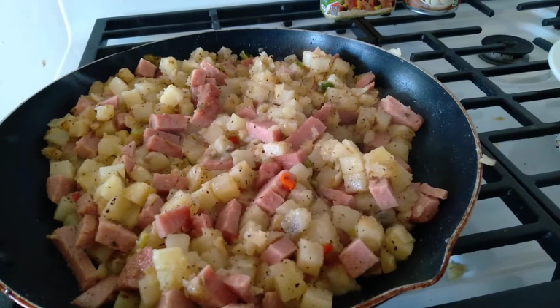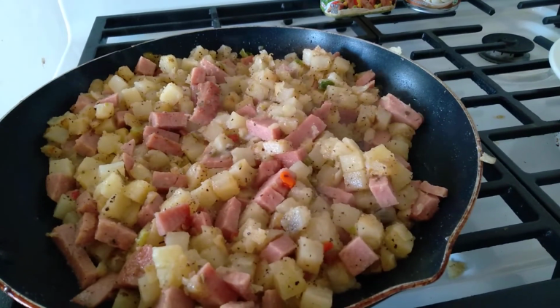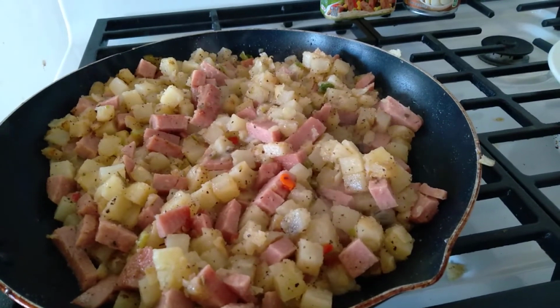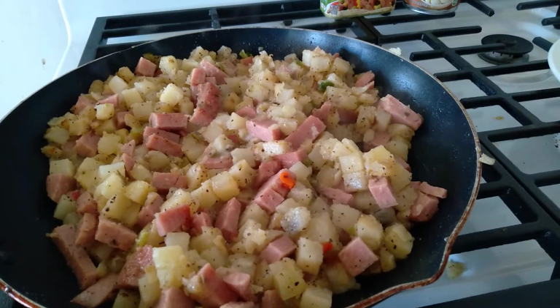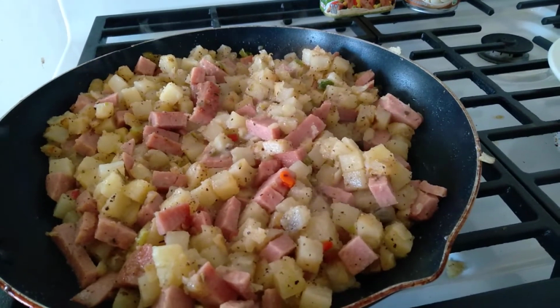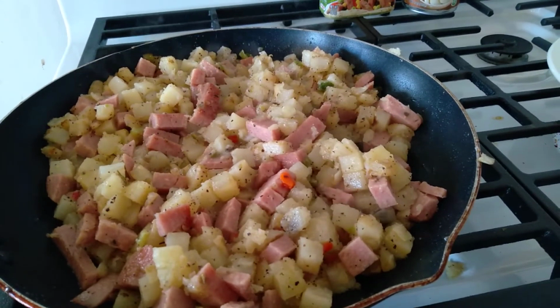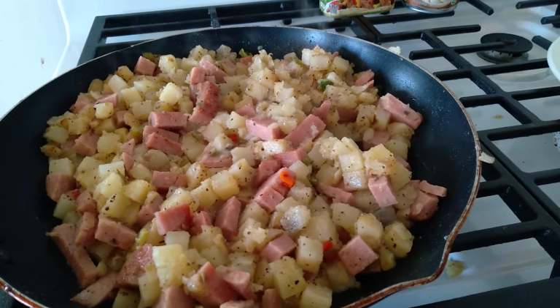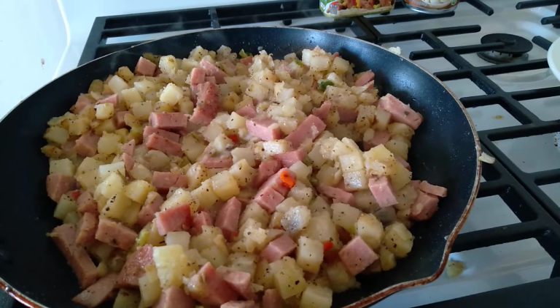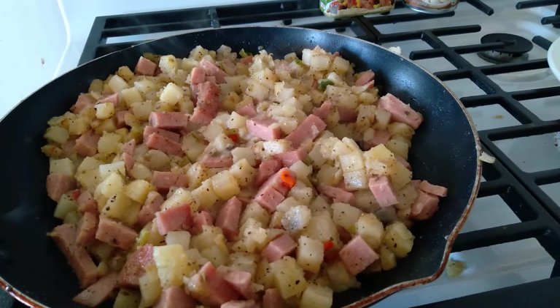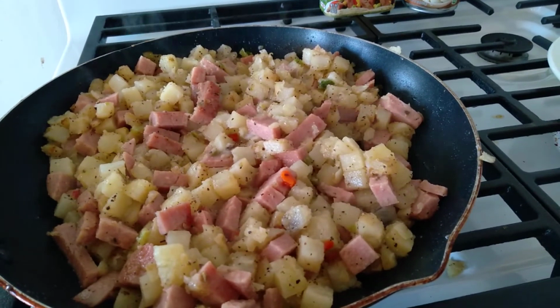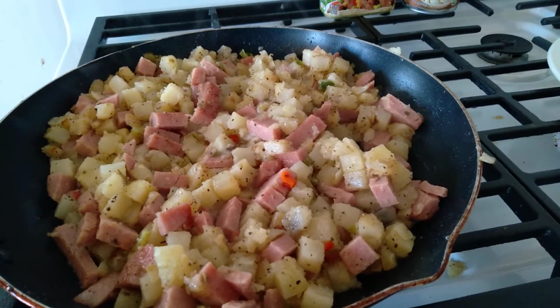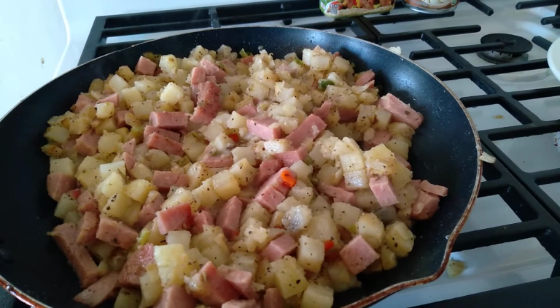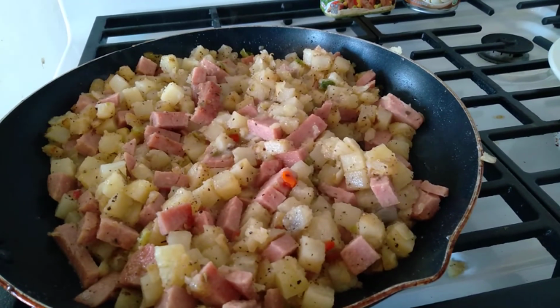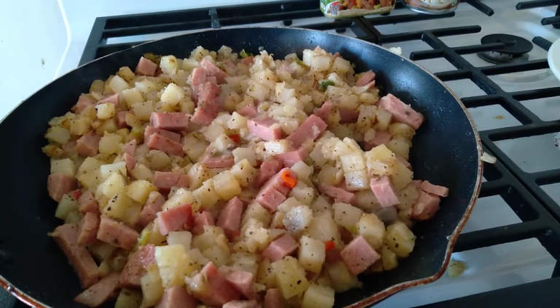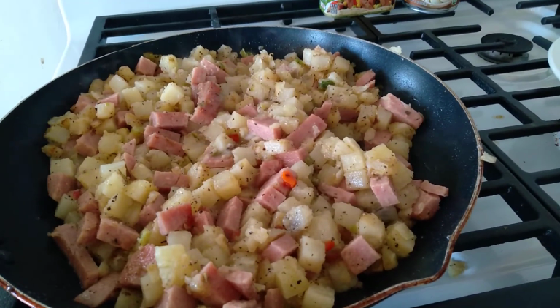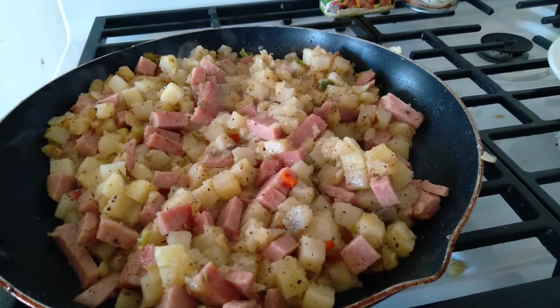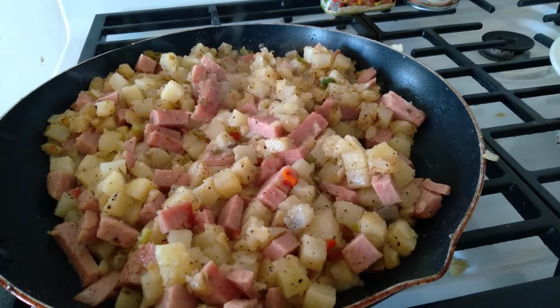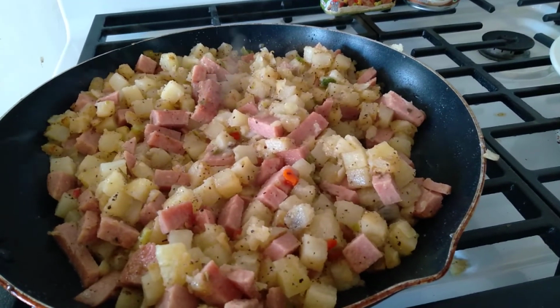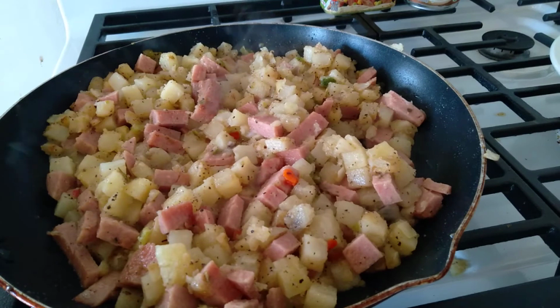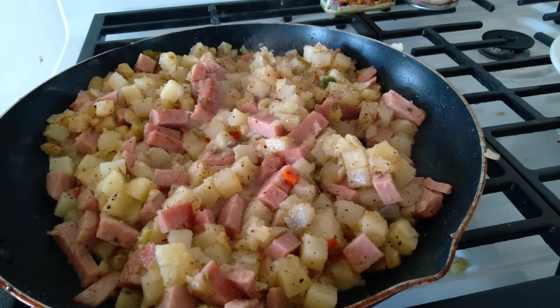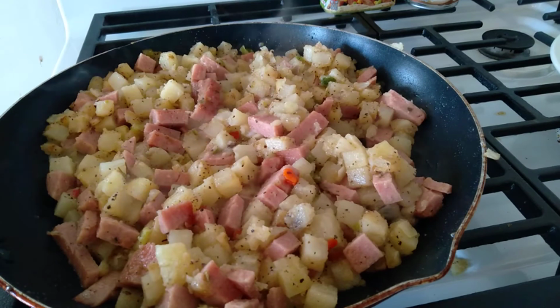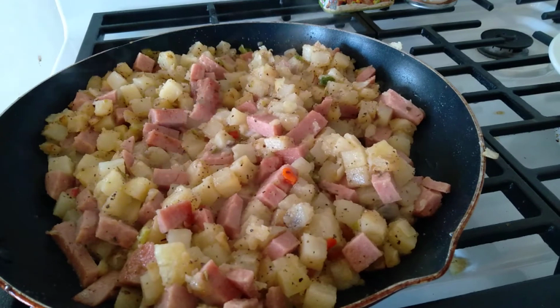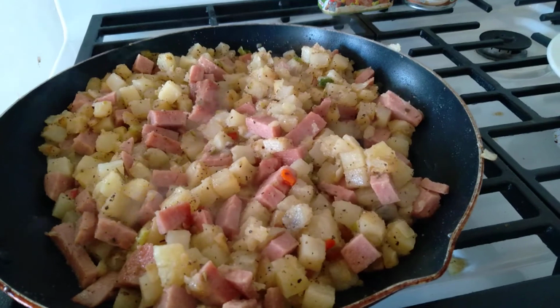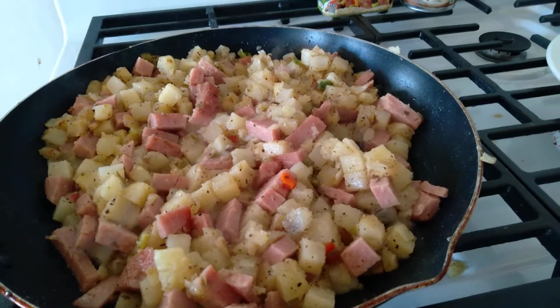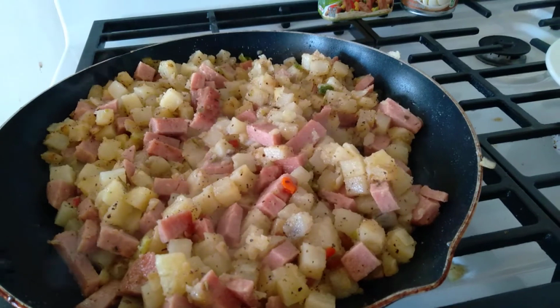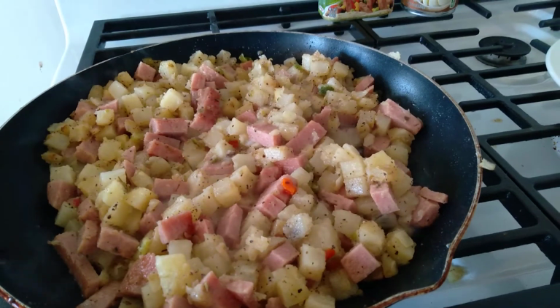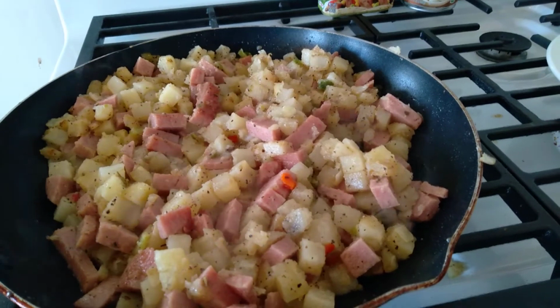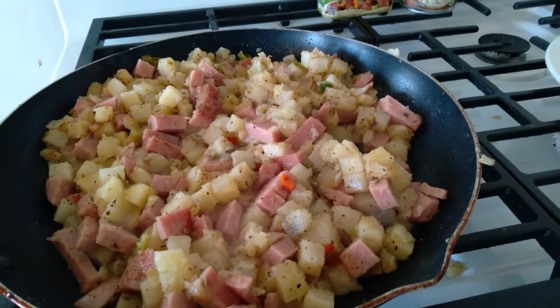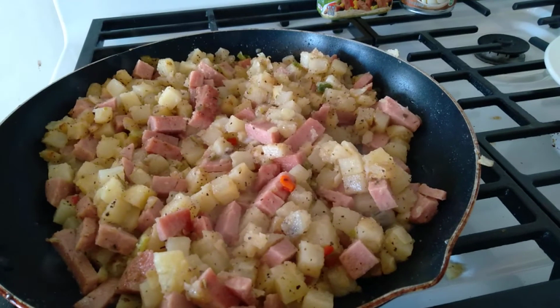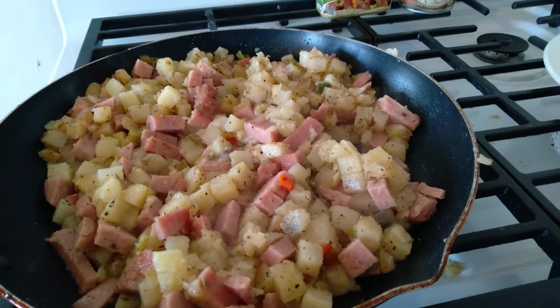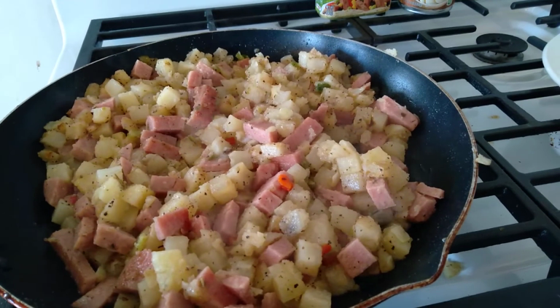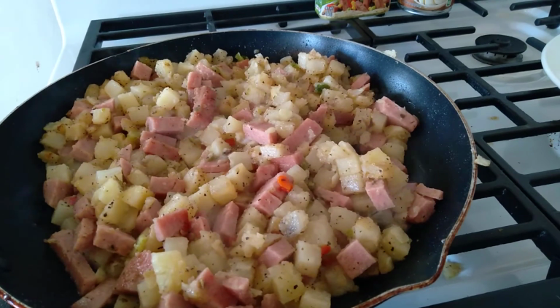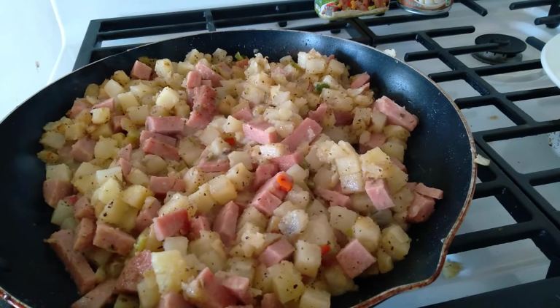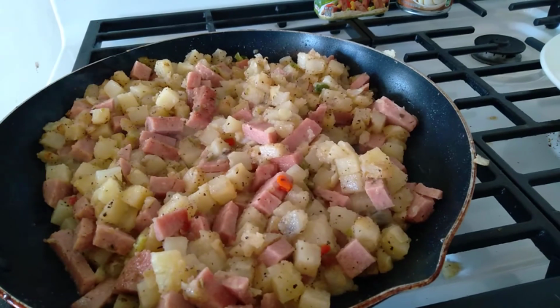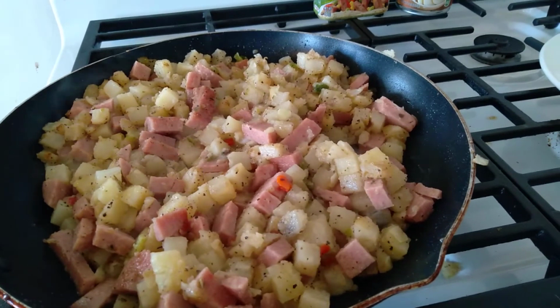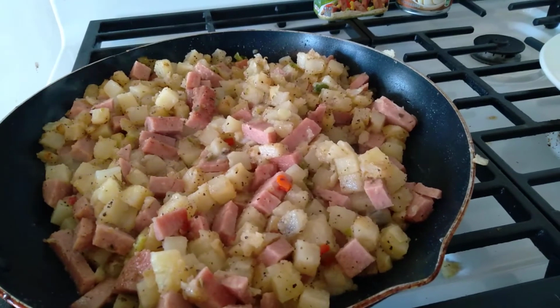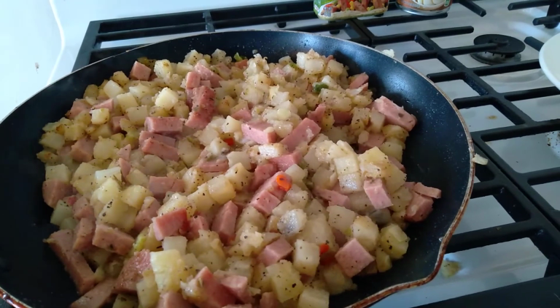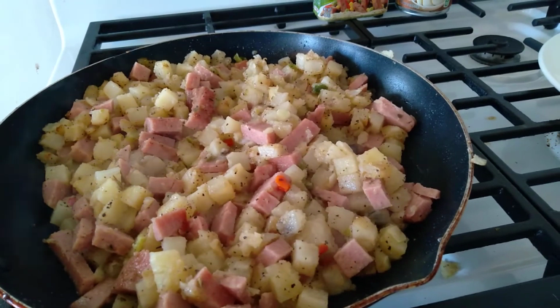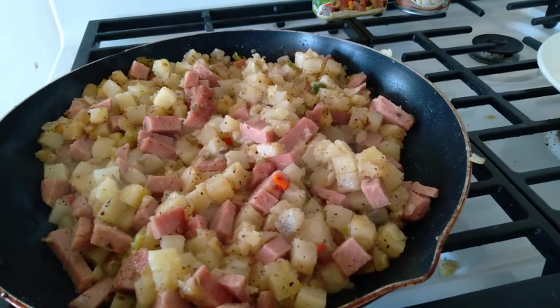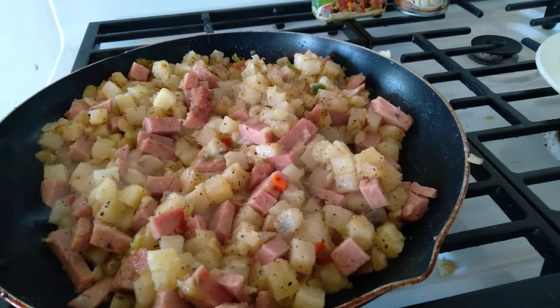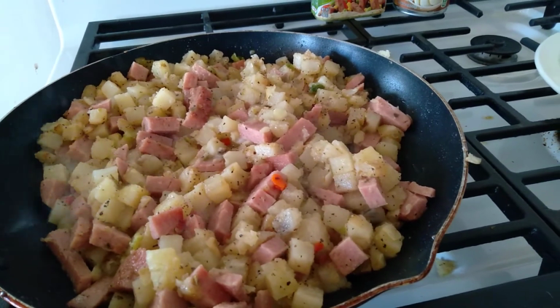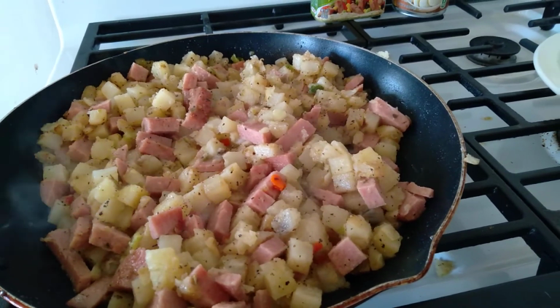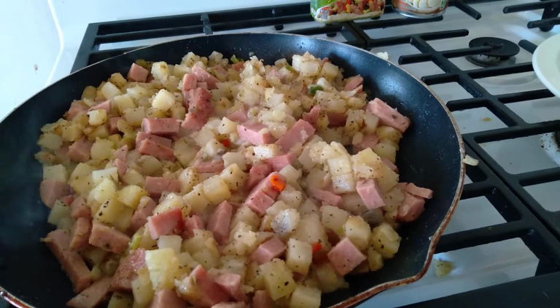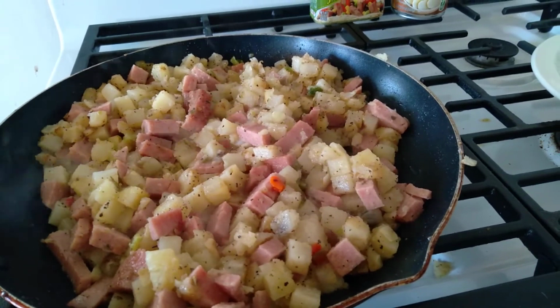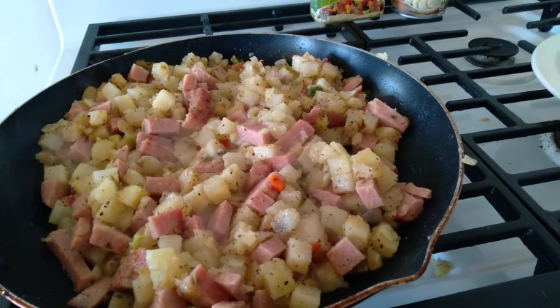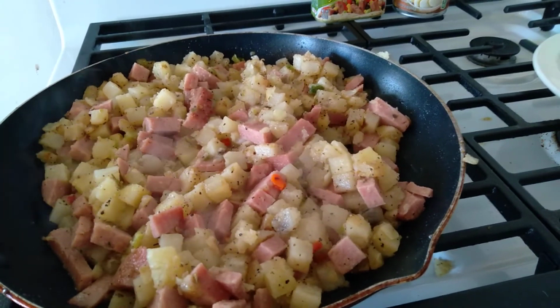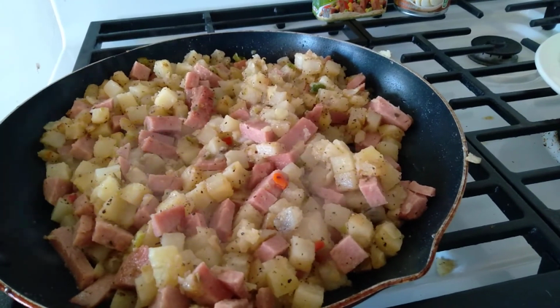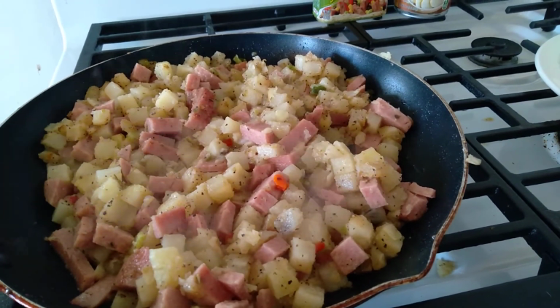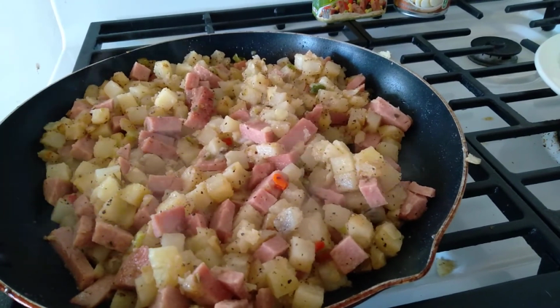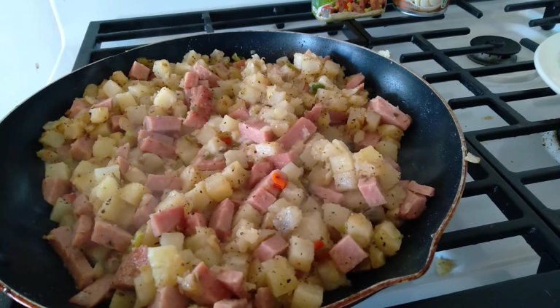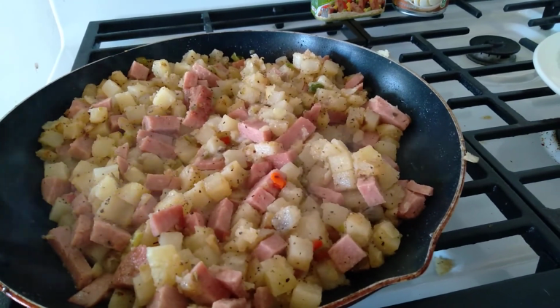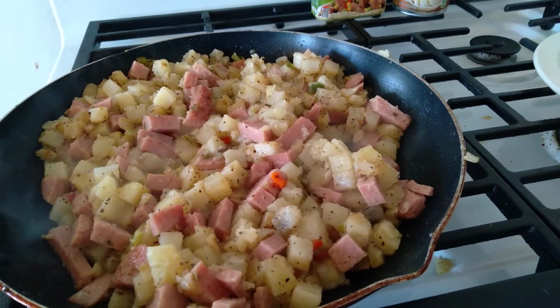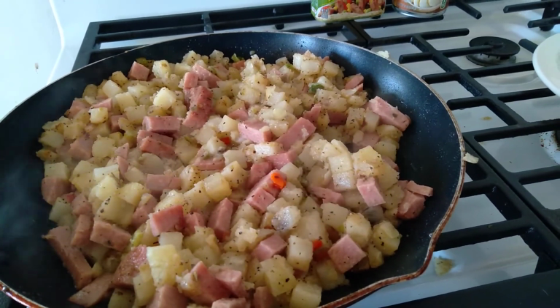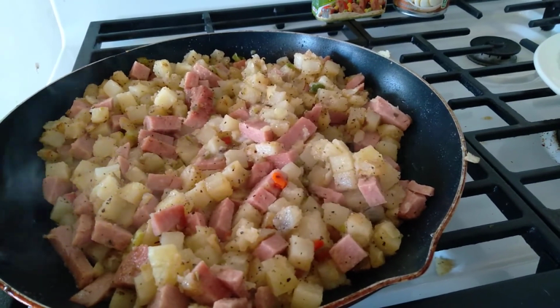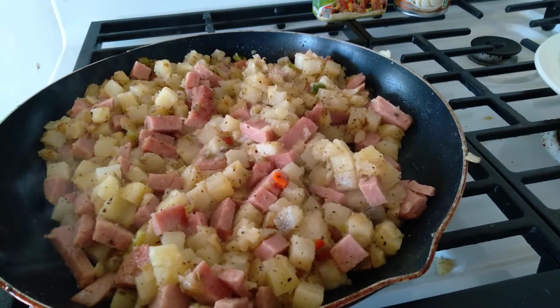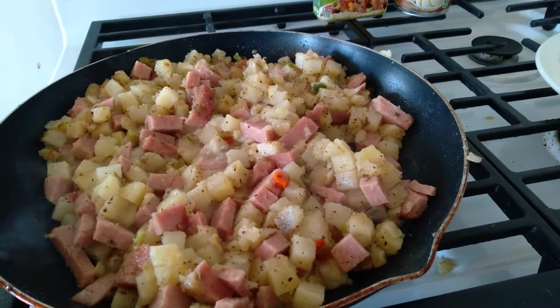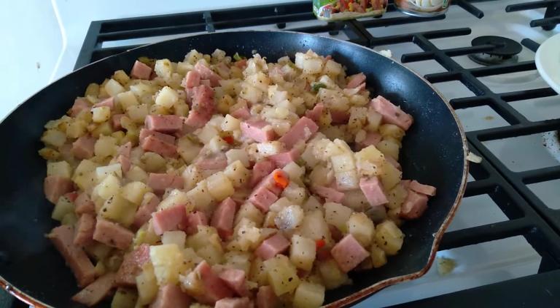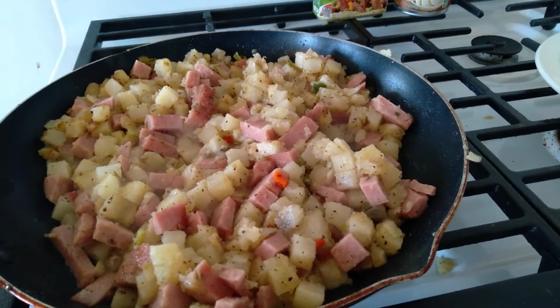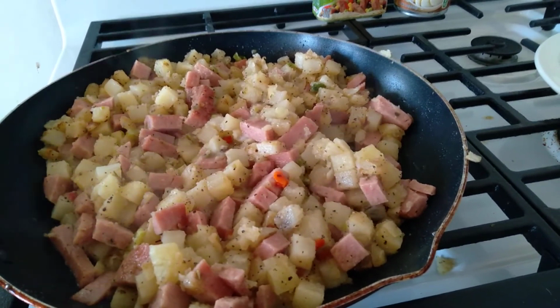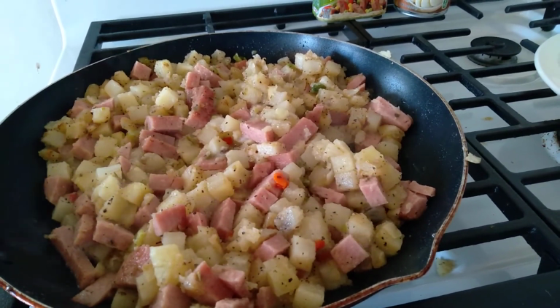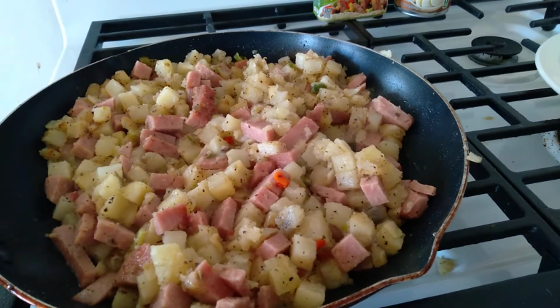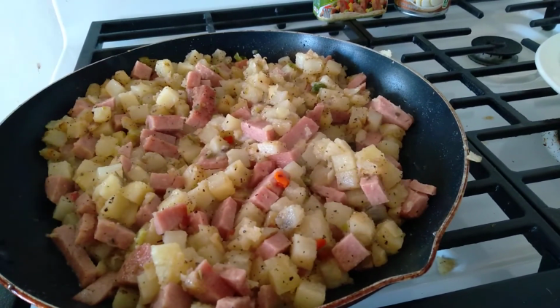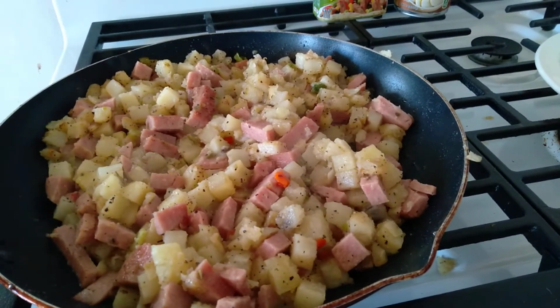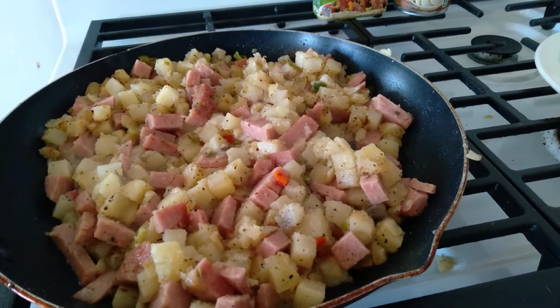I just put a stick of butter in the bottom of the pan. You could use a little bit of vegetable oil, you could use some bacon grease — anything like that if you have it. Put it in the bottom of the pan.